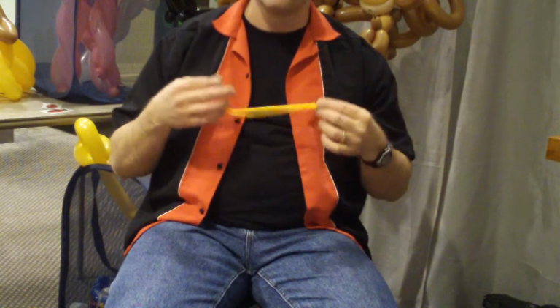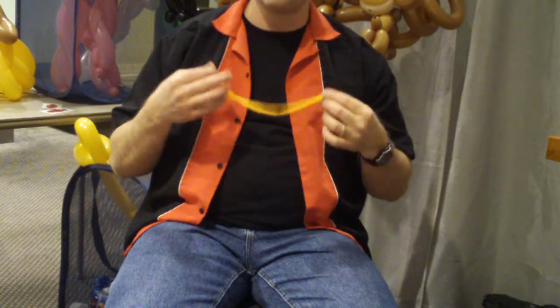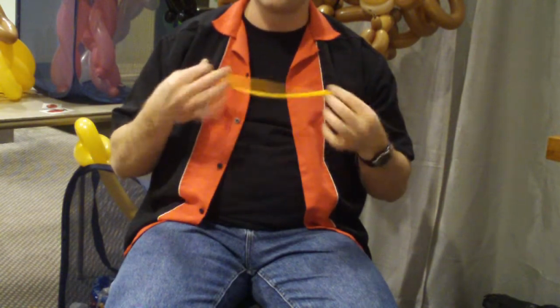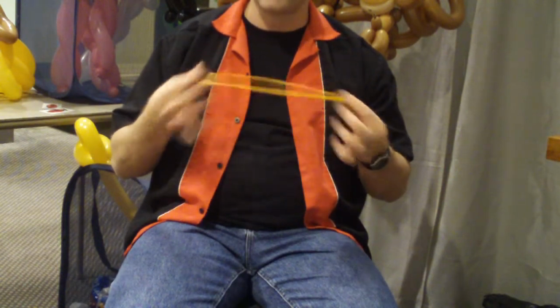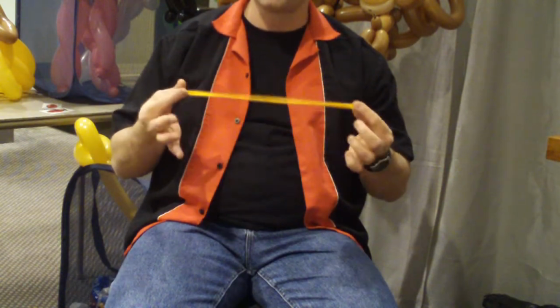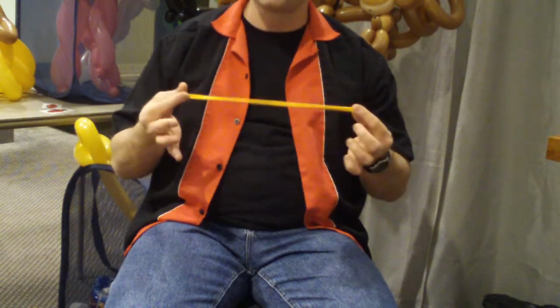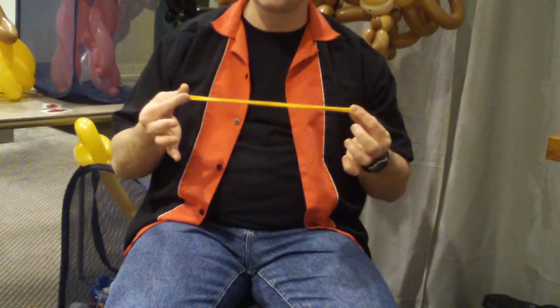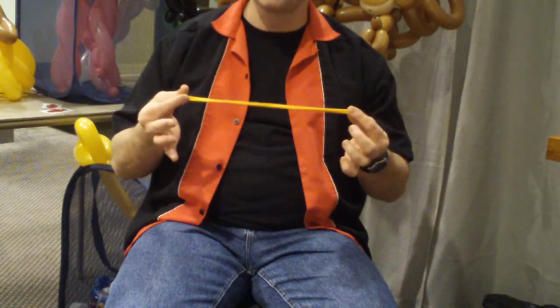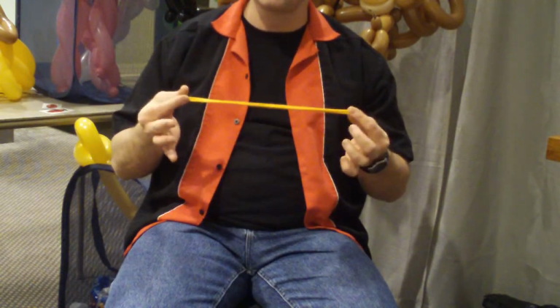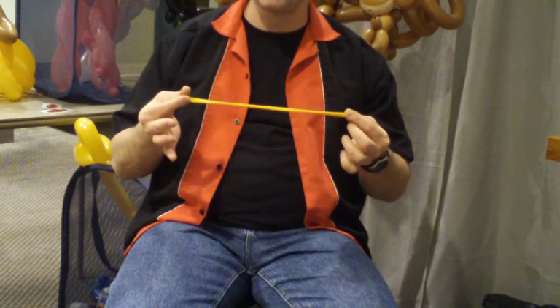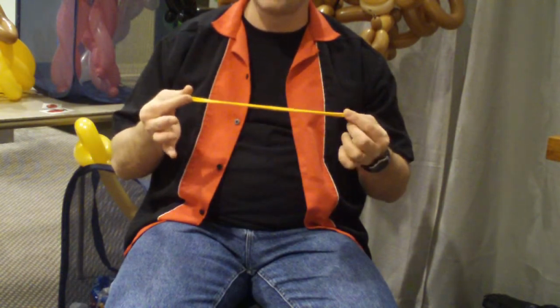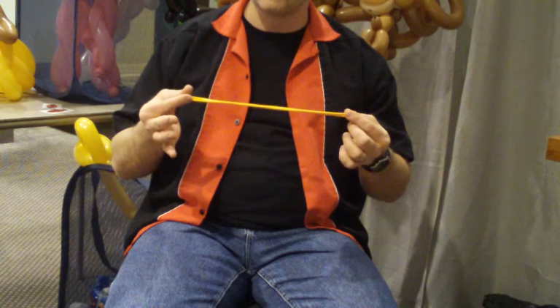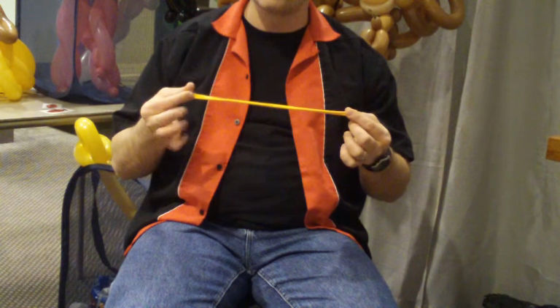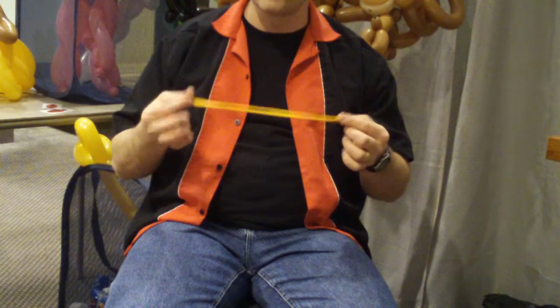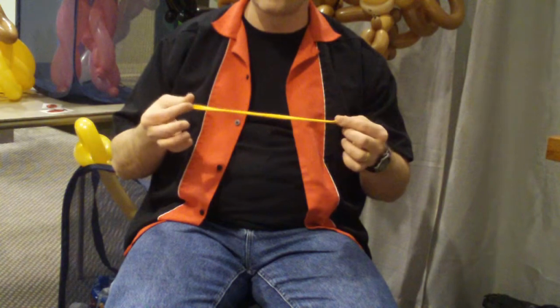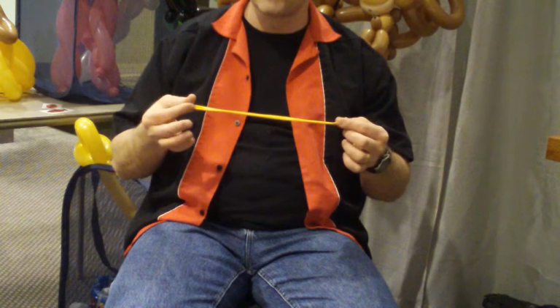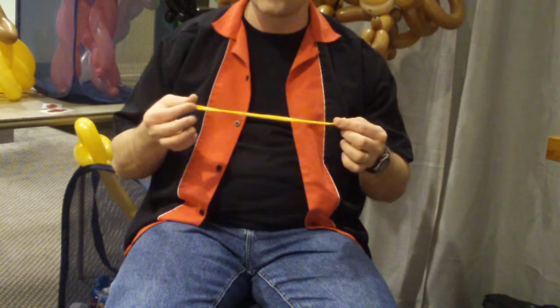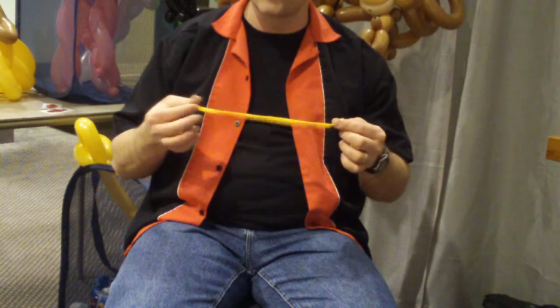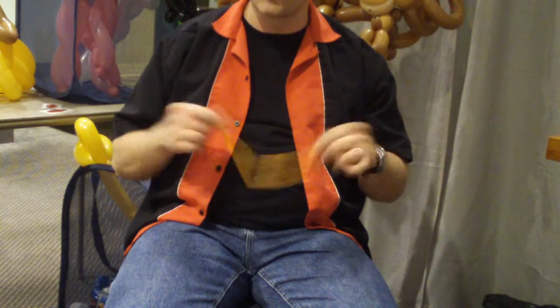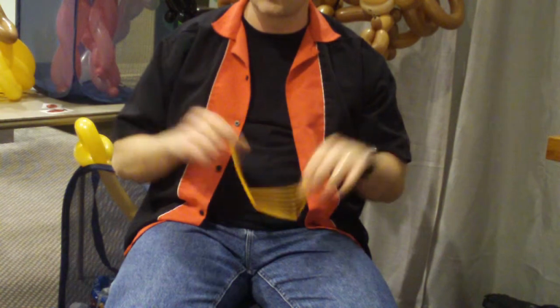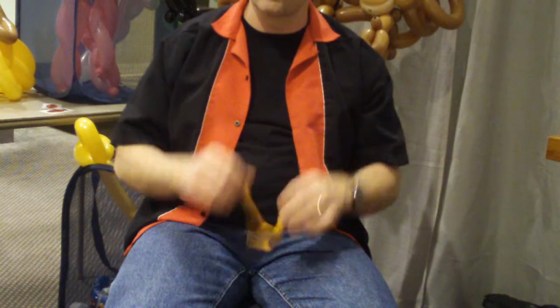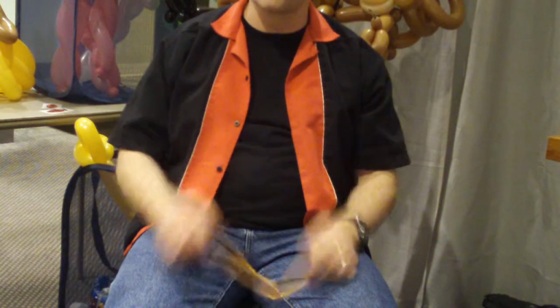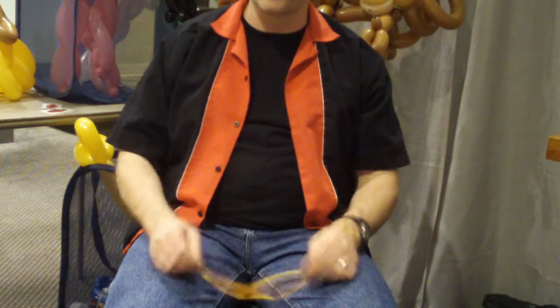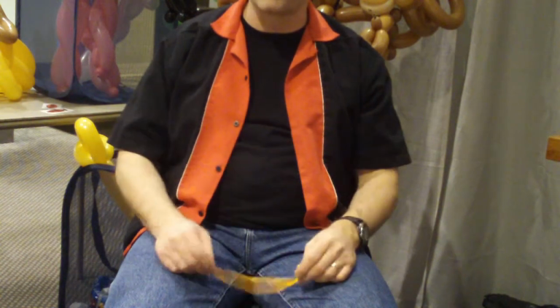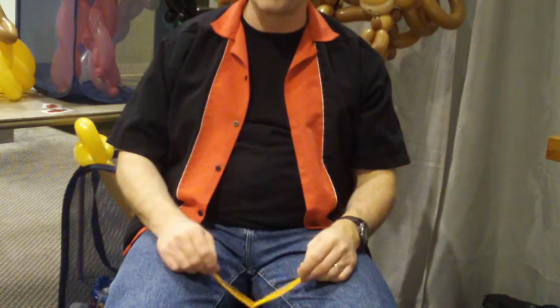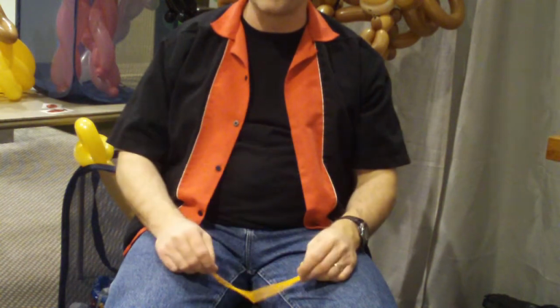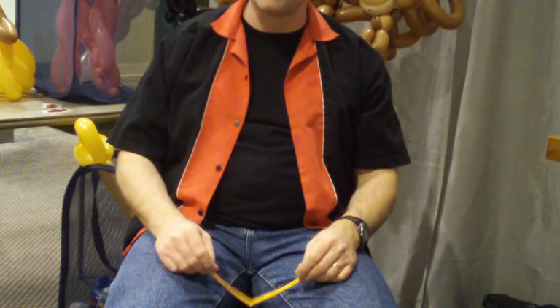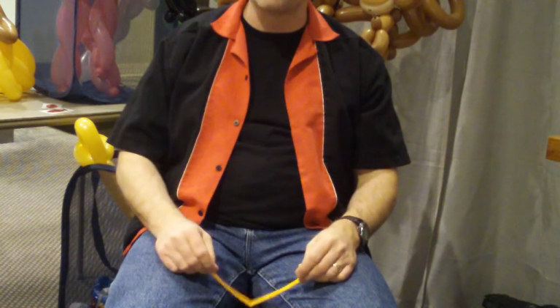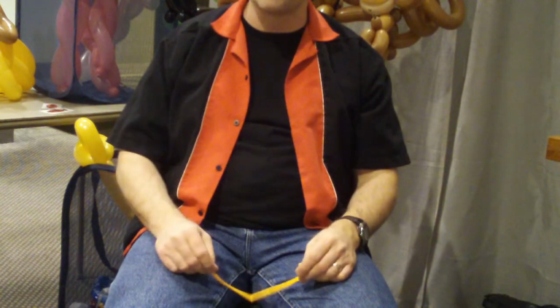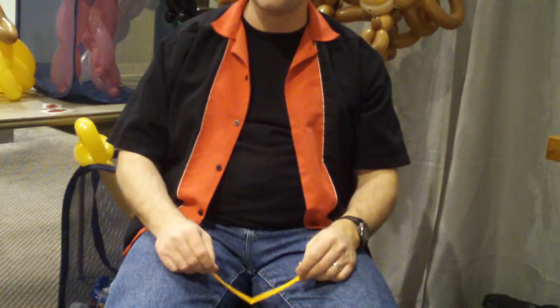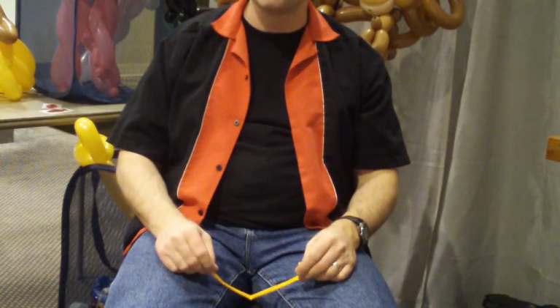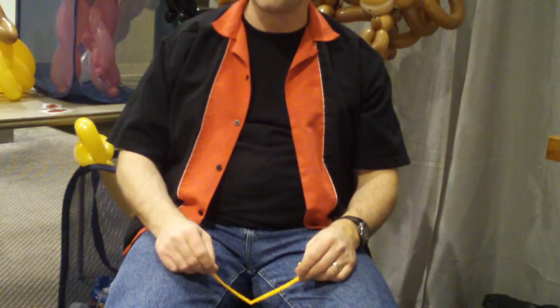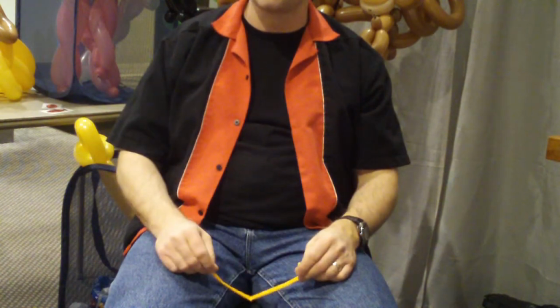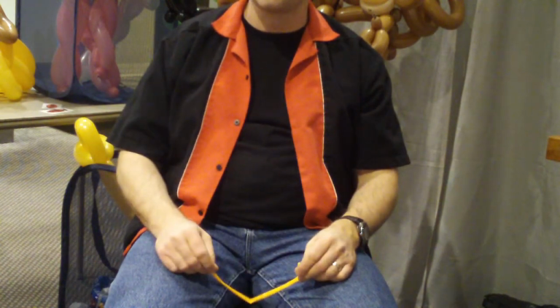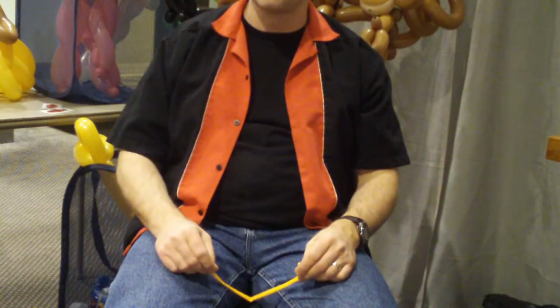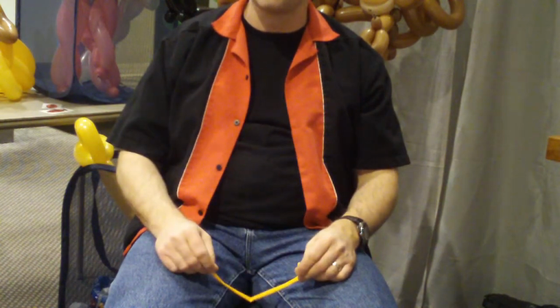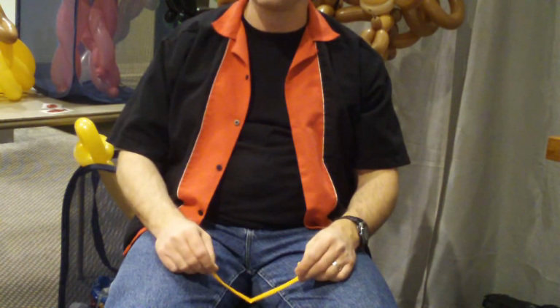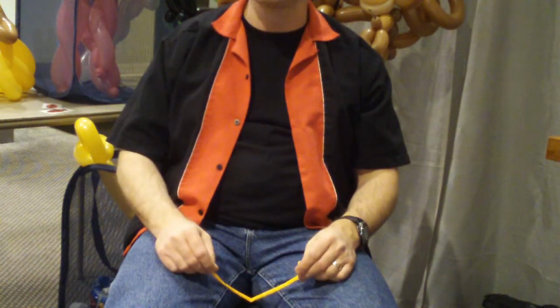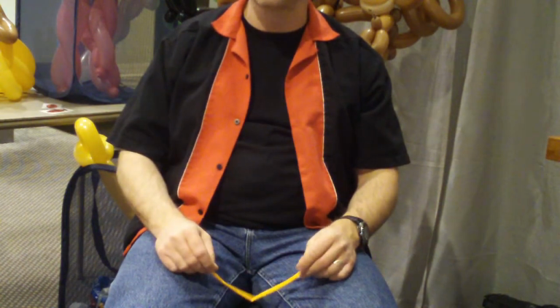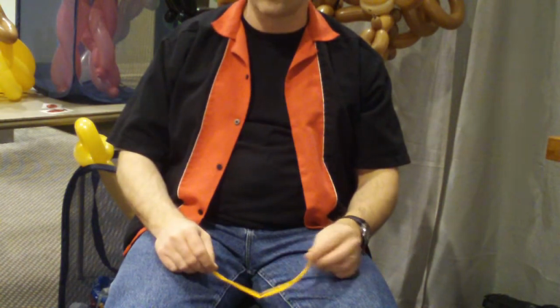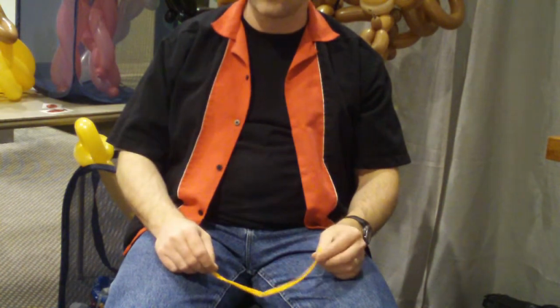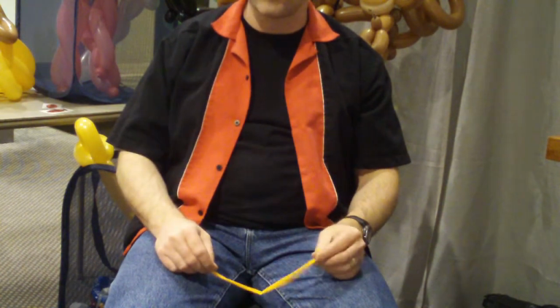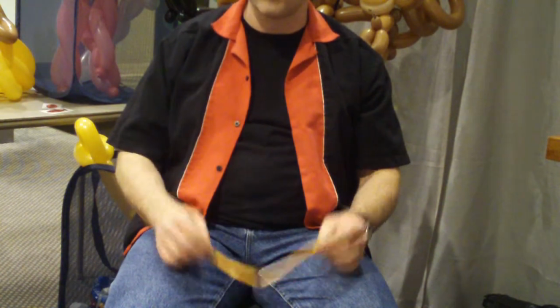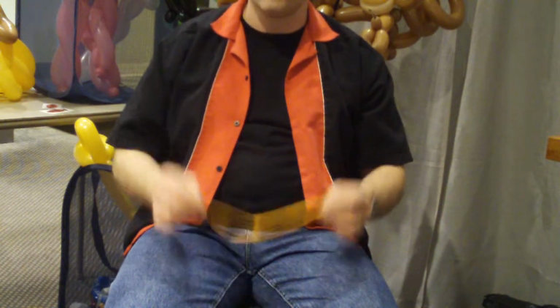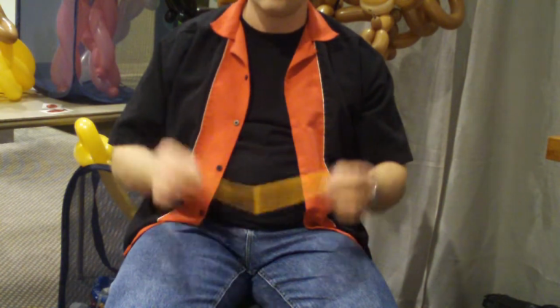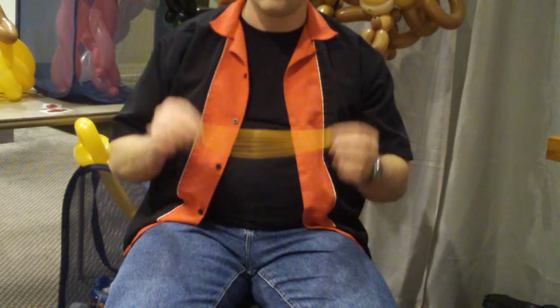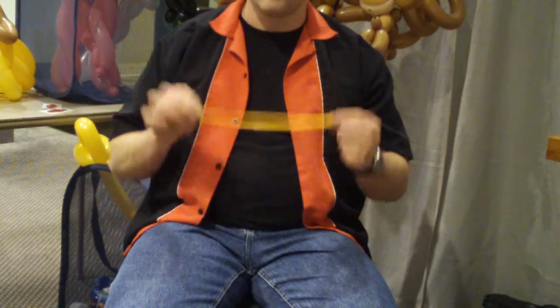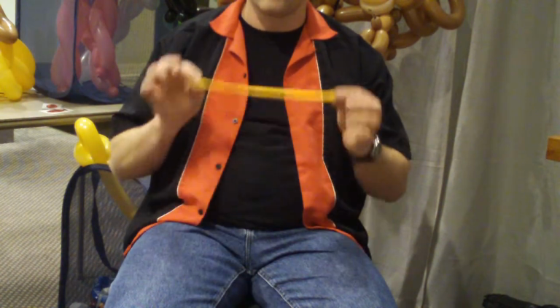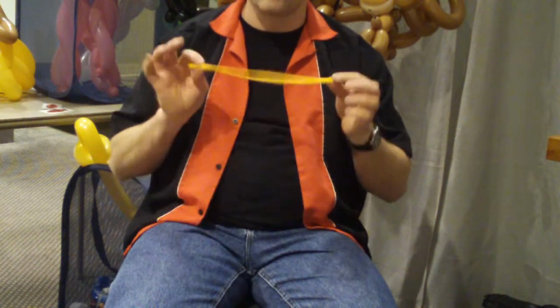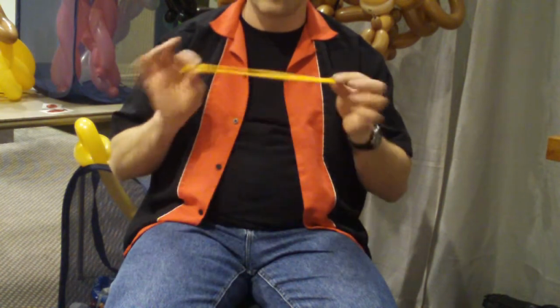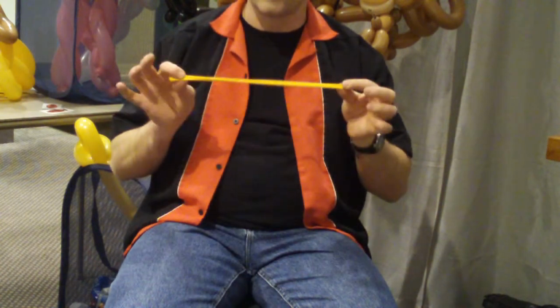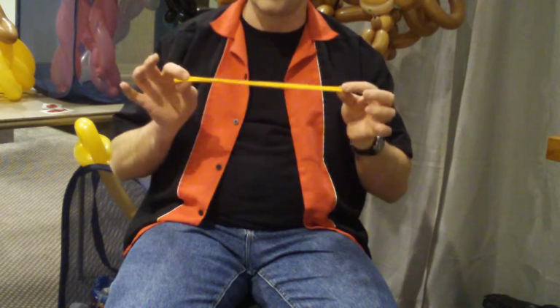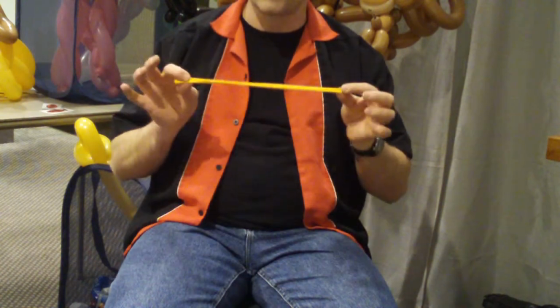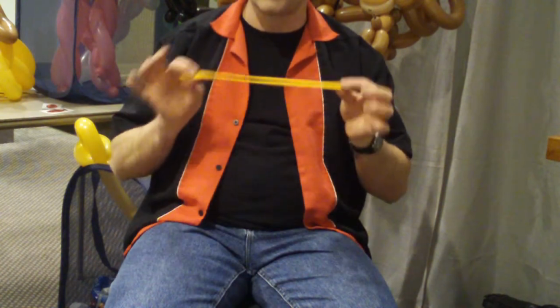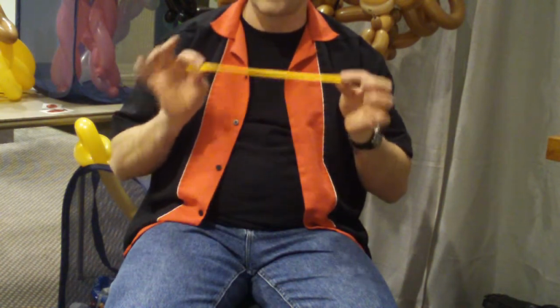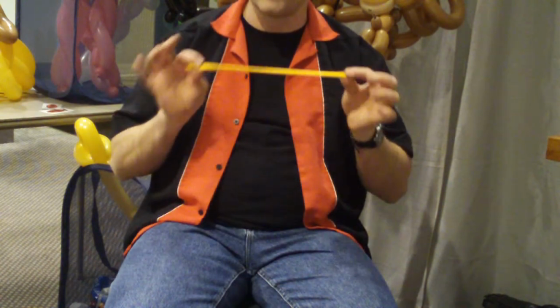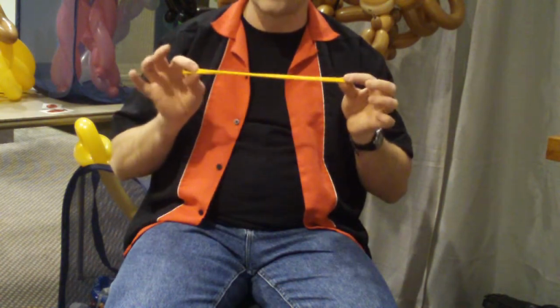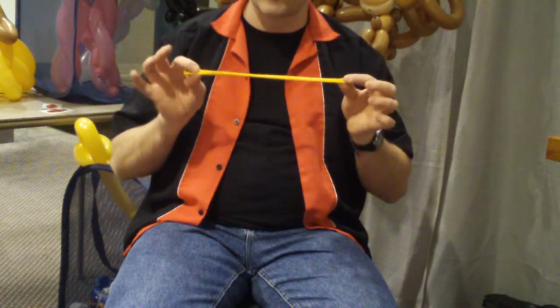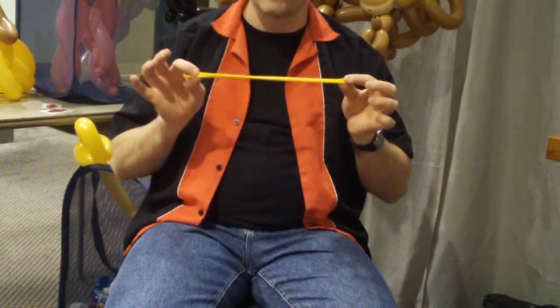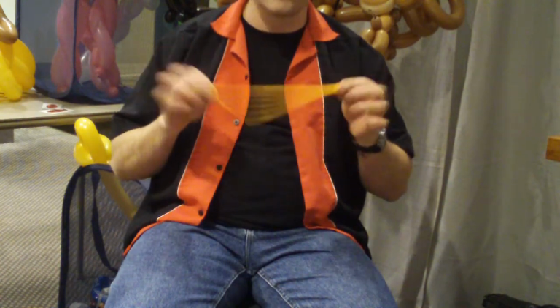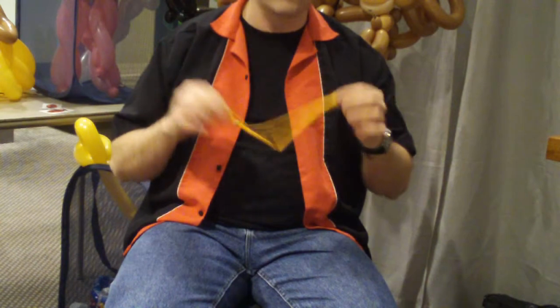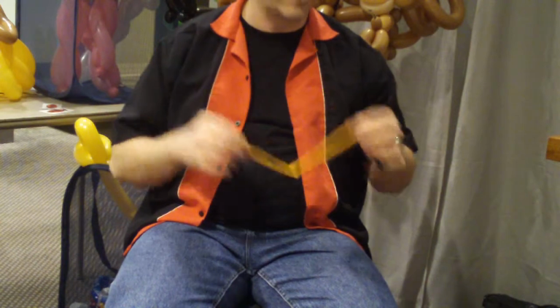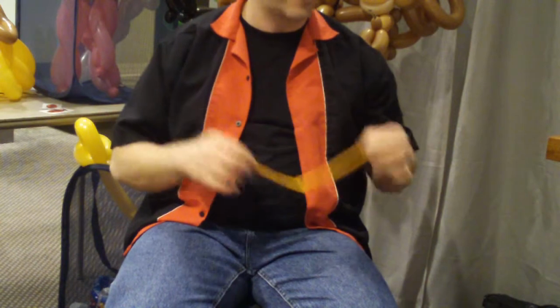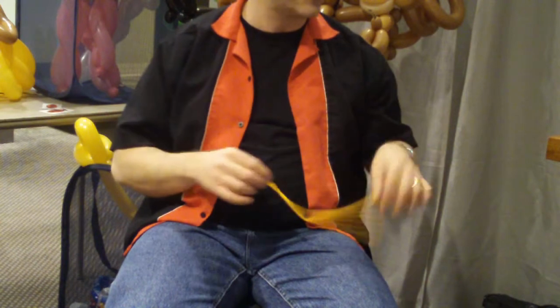If you buy your balloons in a grocery store, you'll probably get balloons that are years old. Qualatex balloons are always fresh.